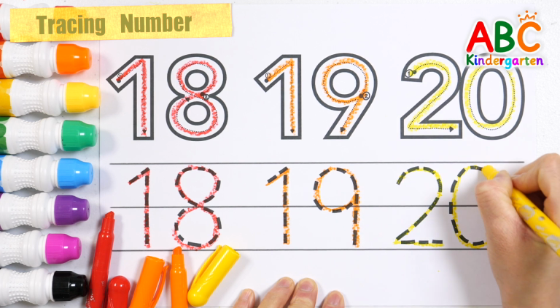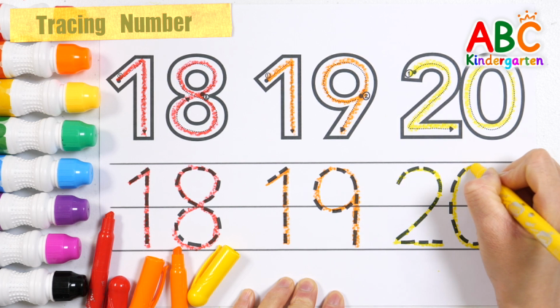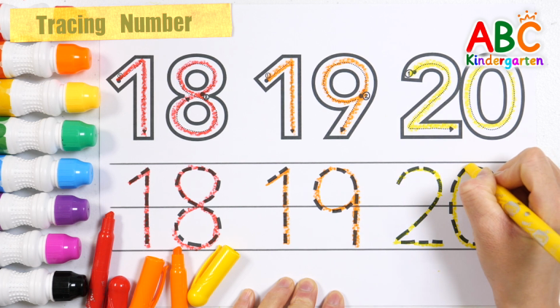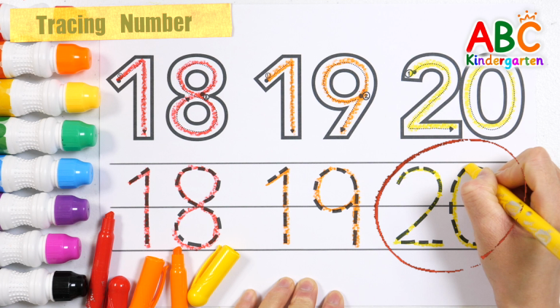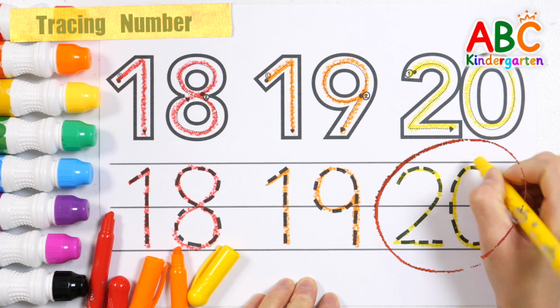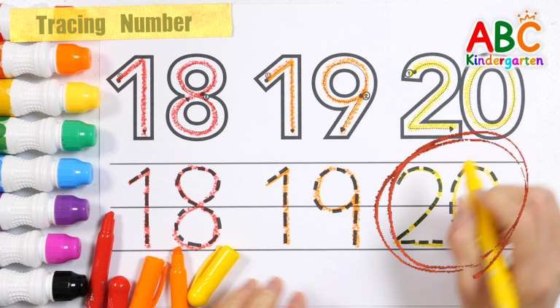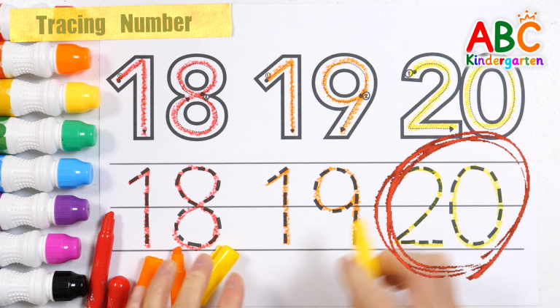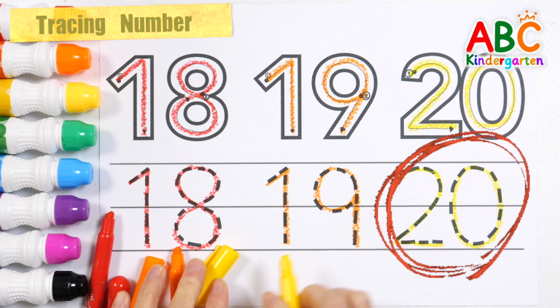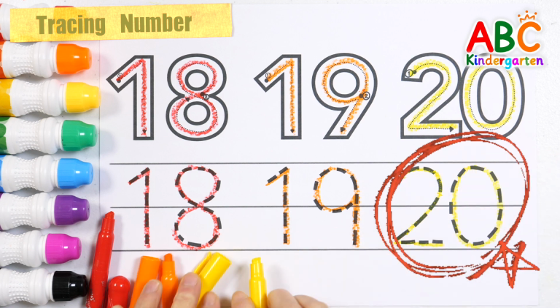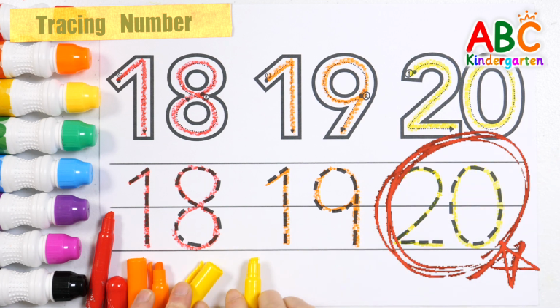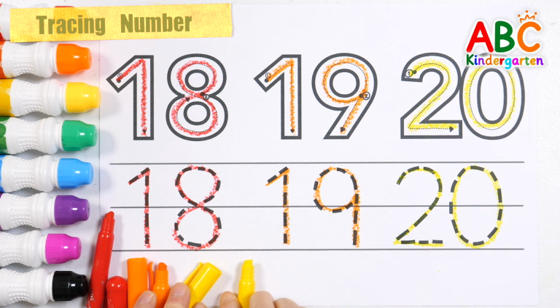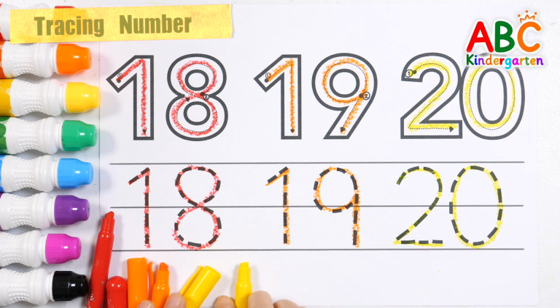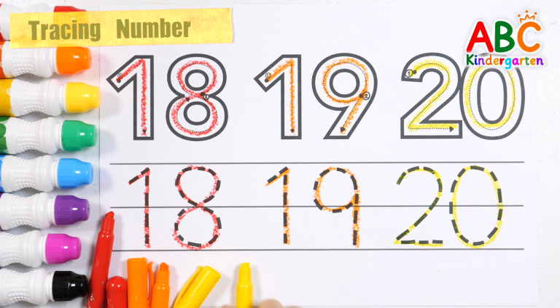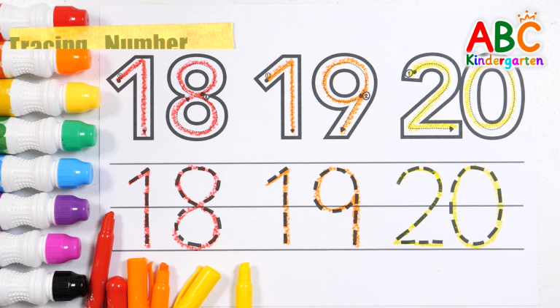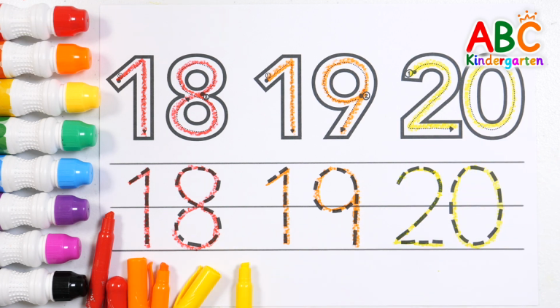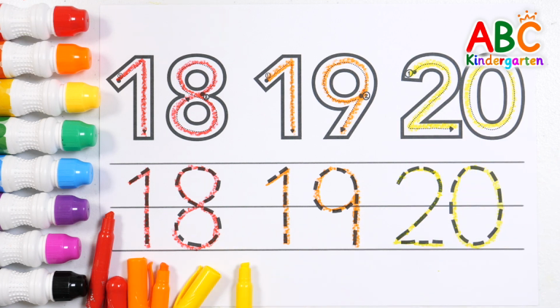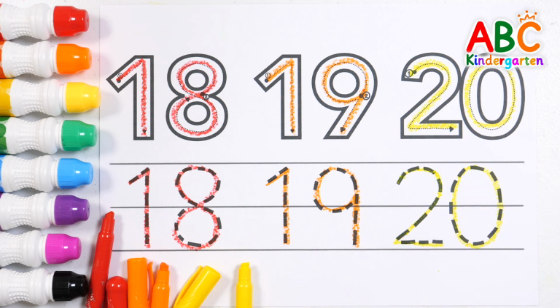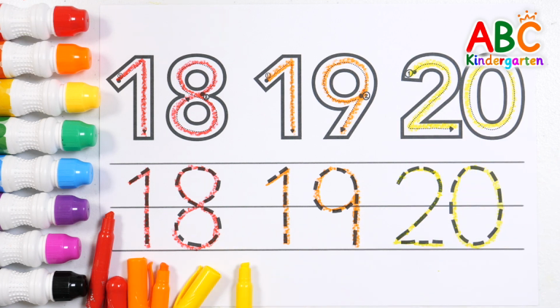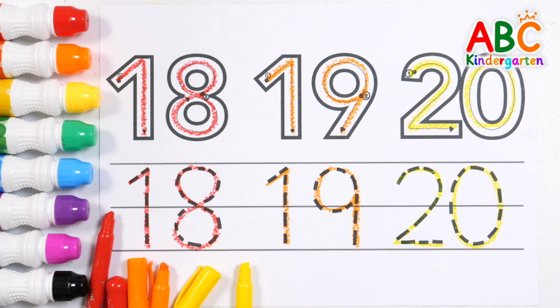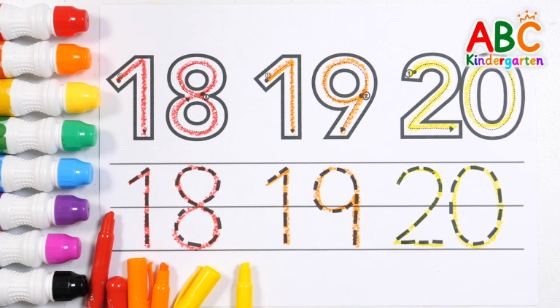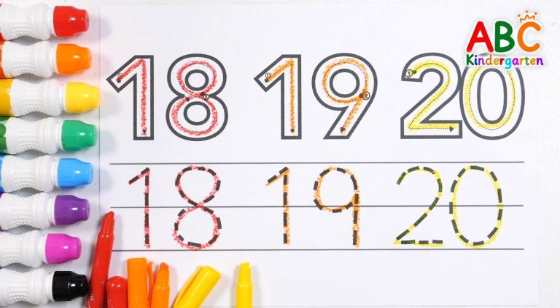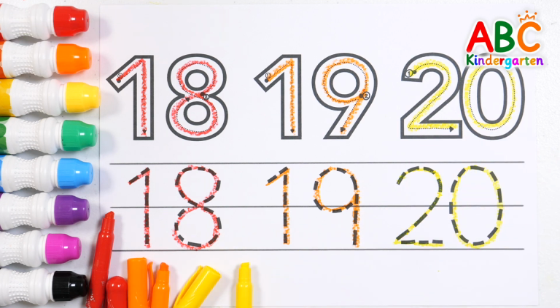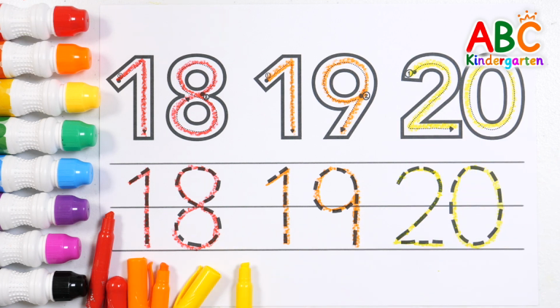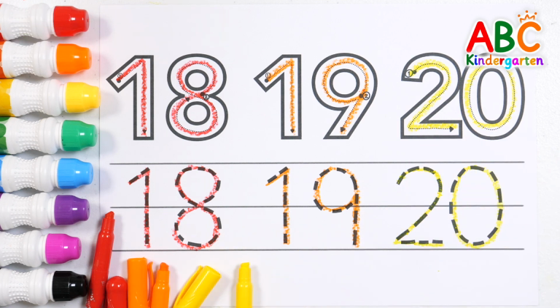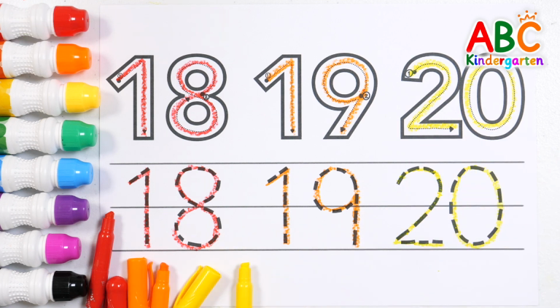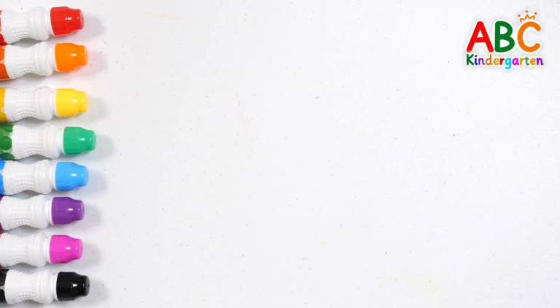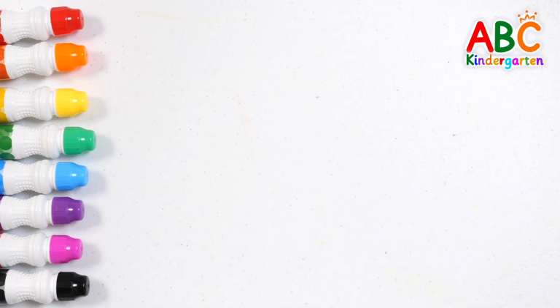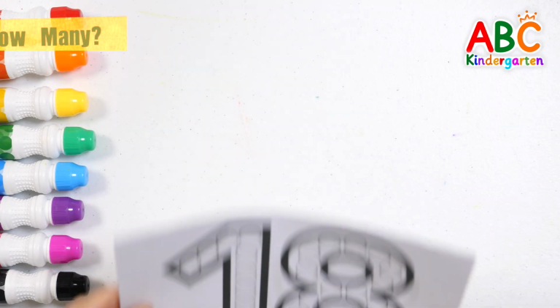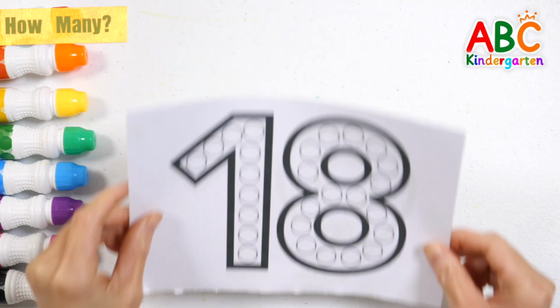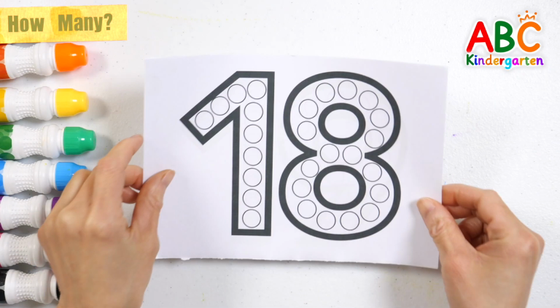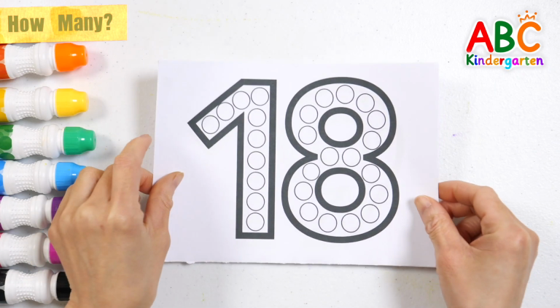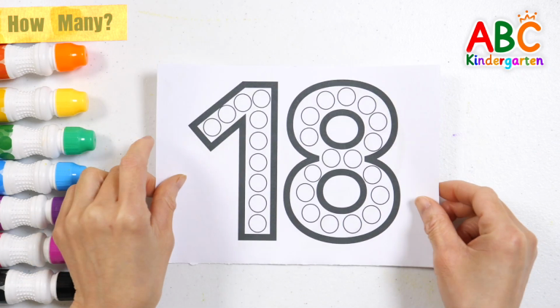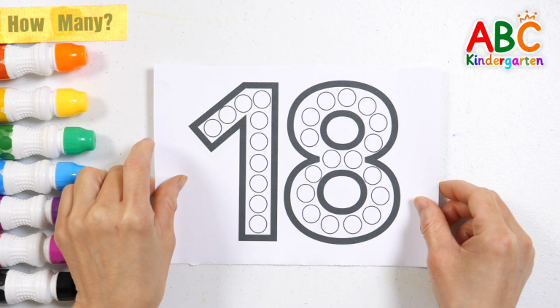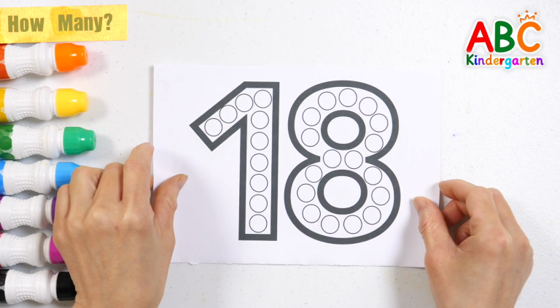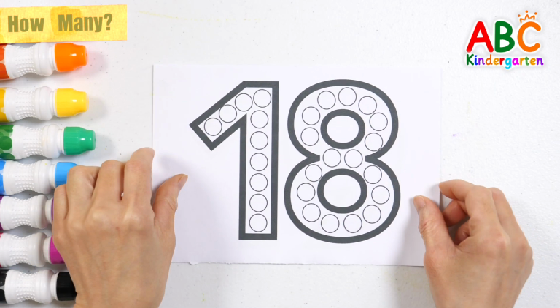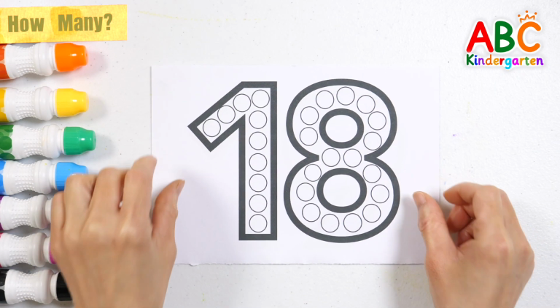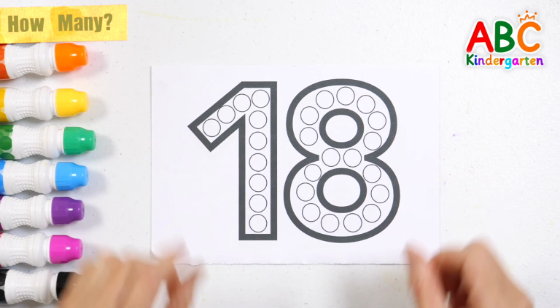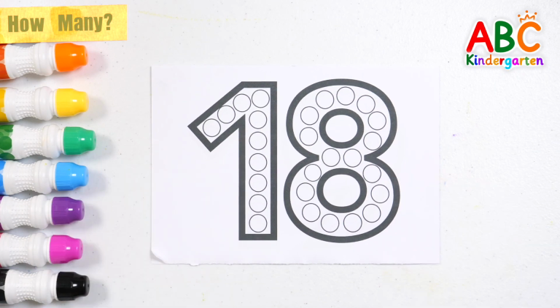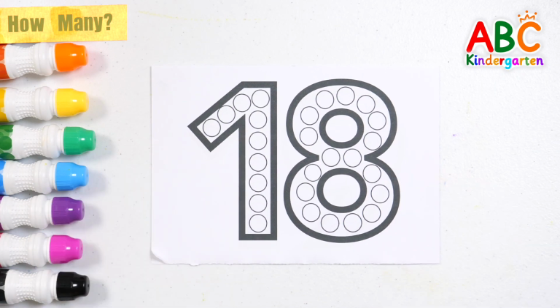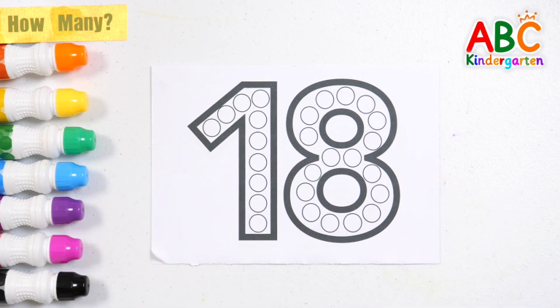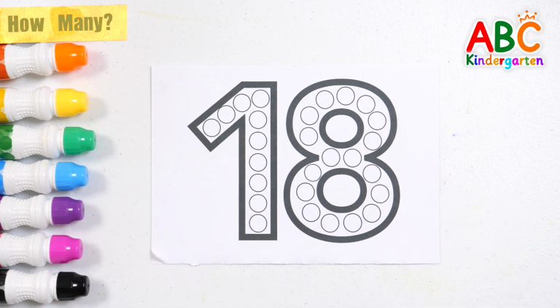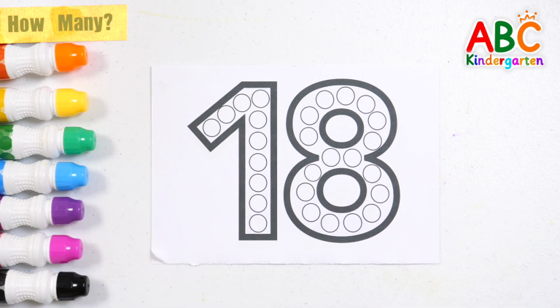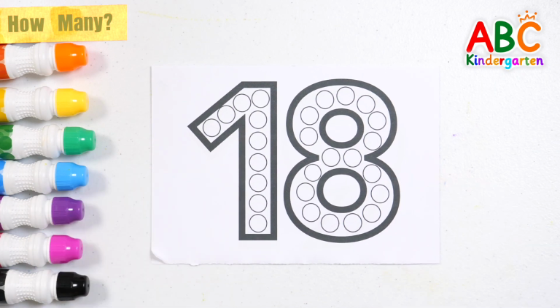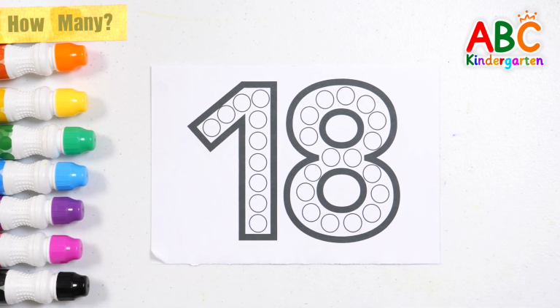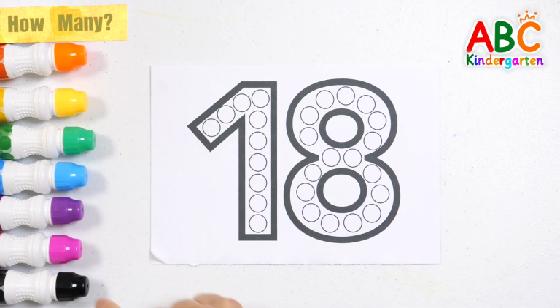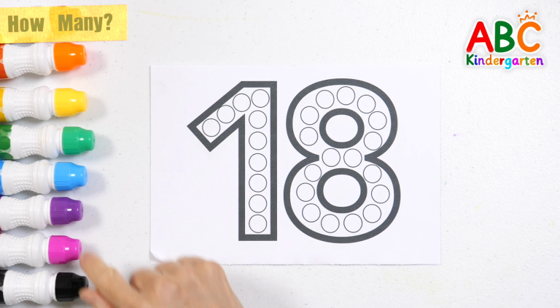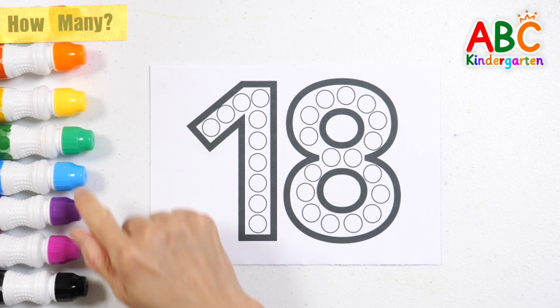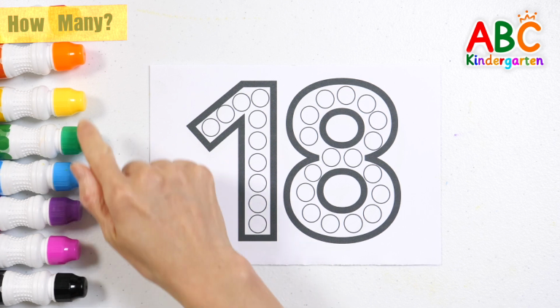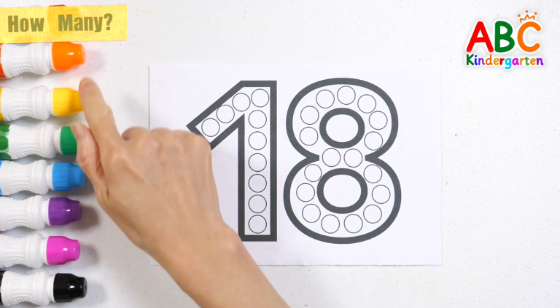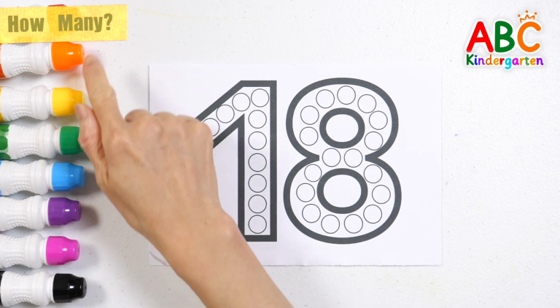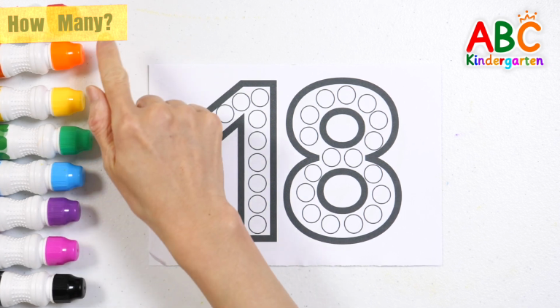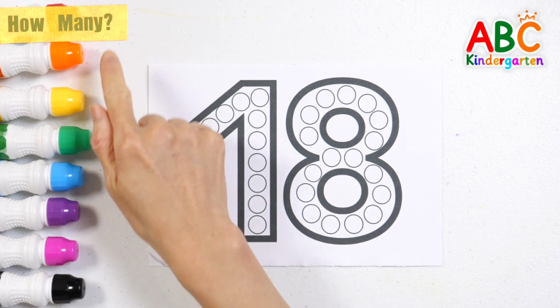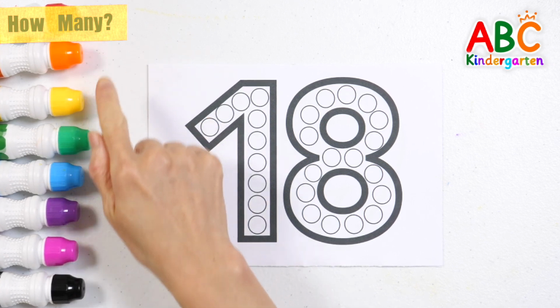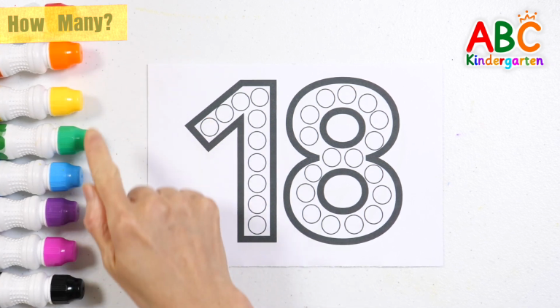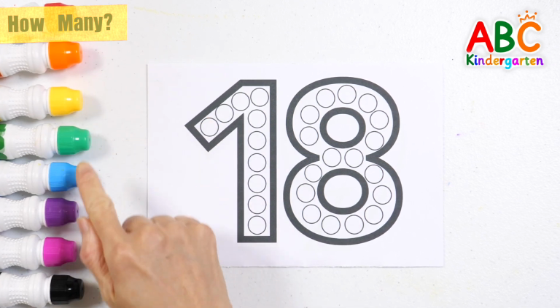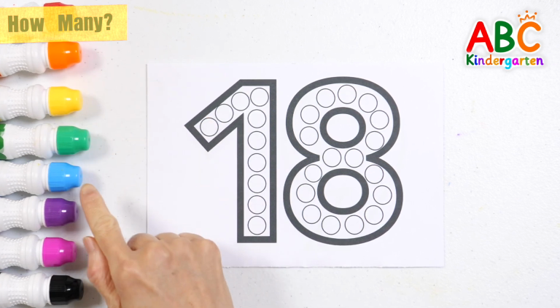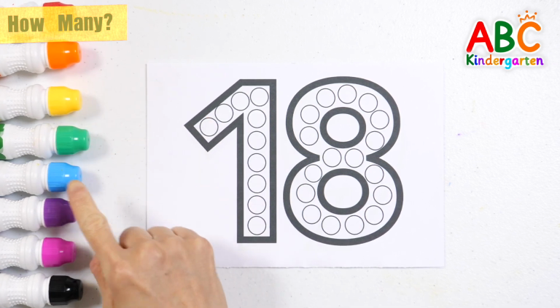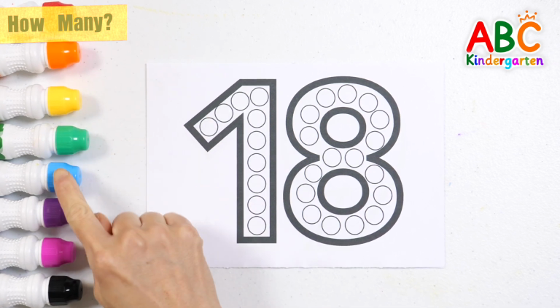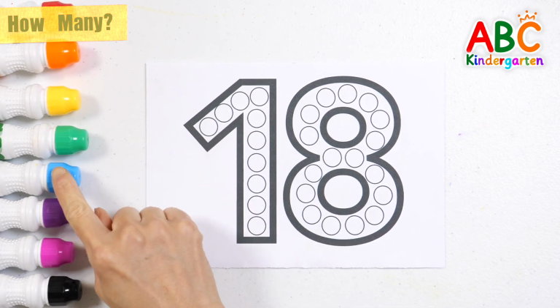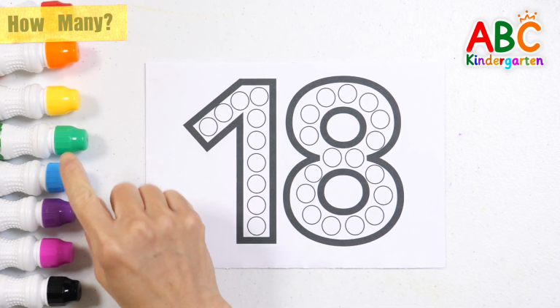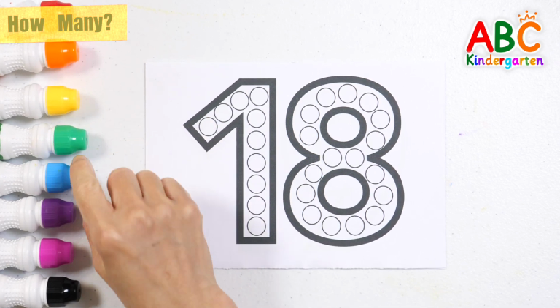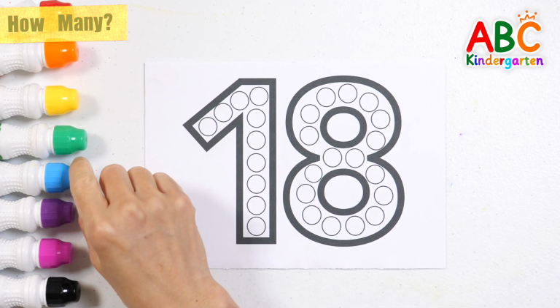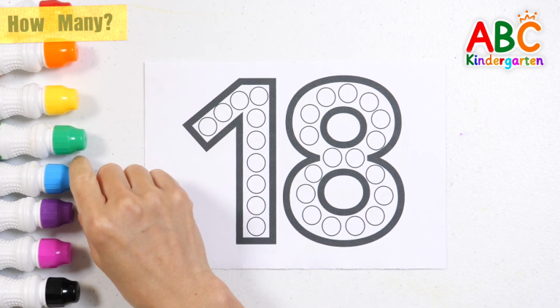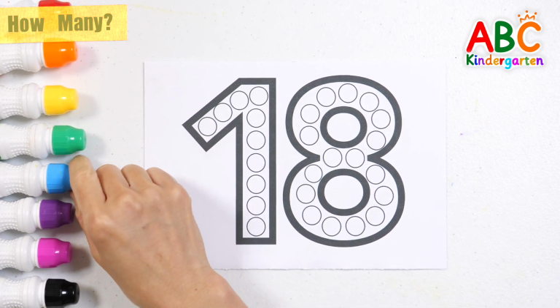20. Very good! Shall we make numbers by drawing dots with a colored pen?